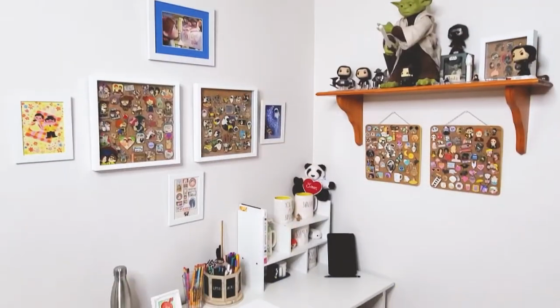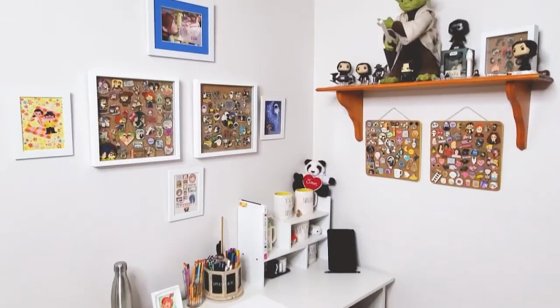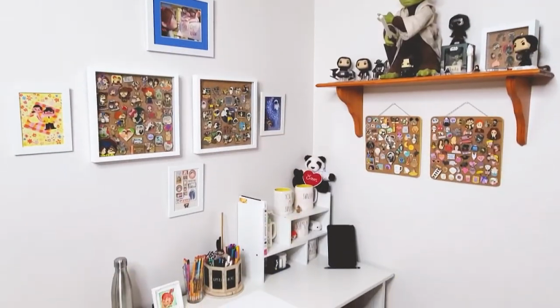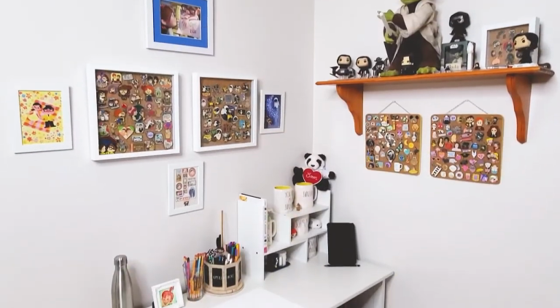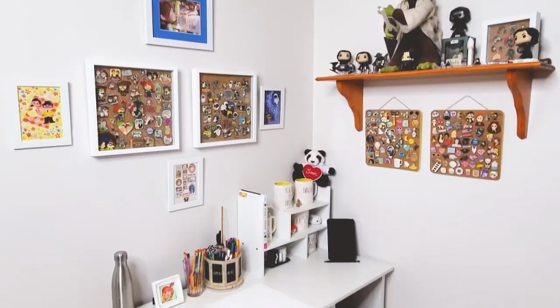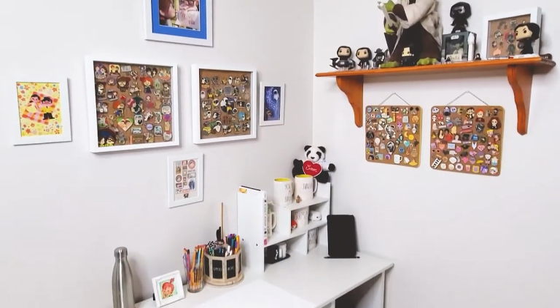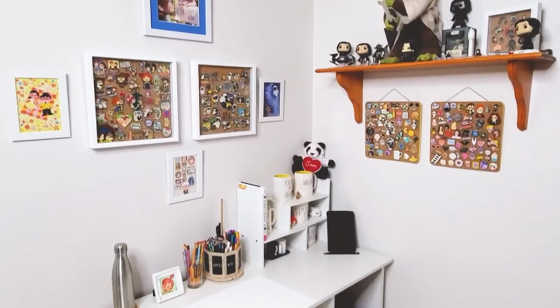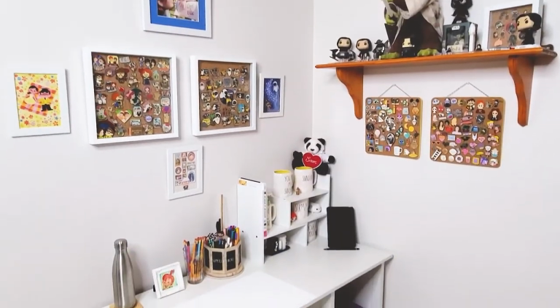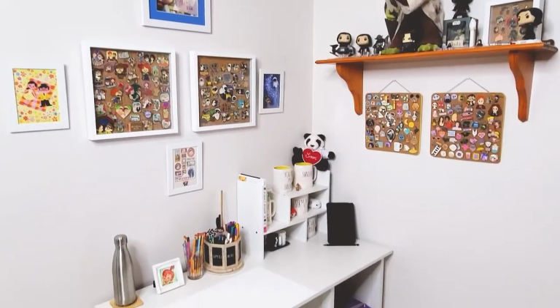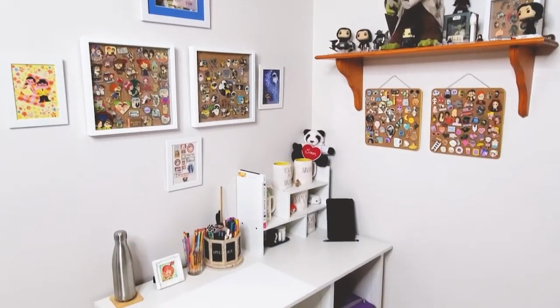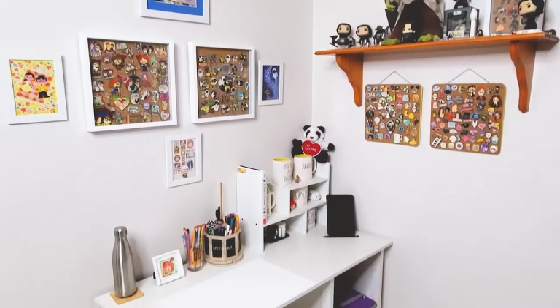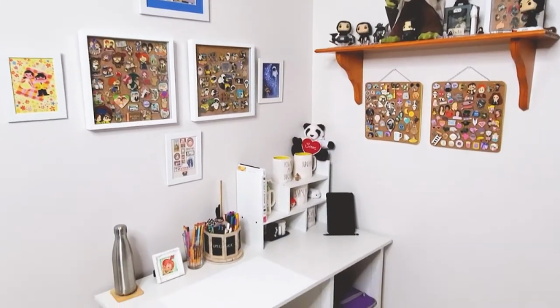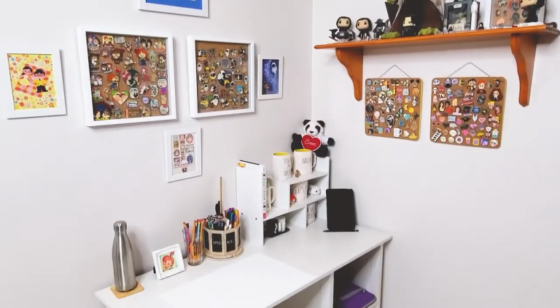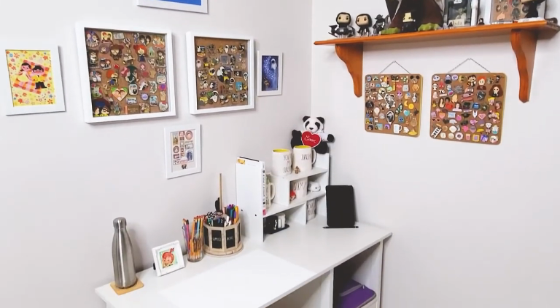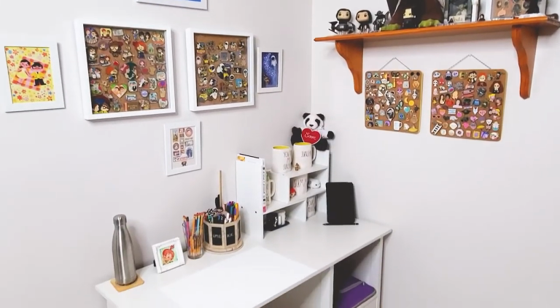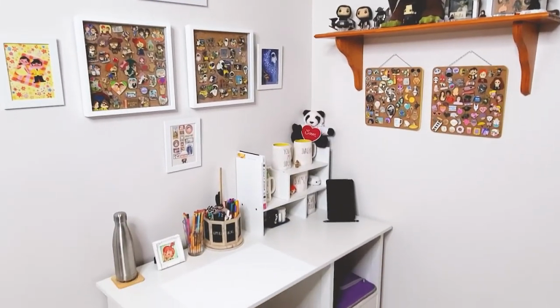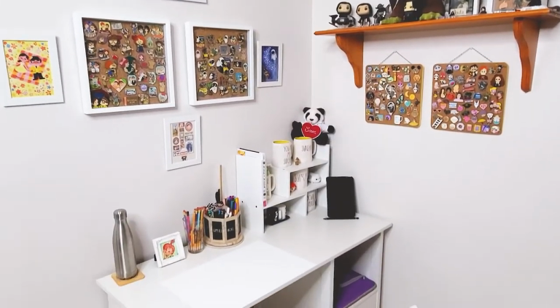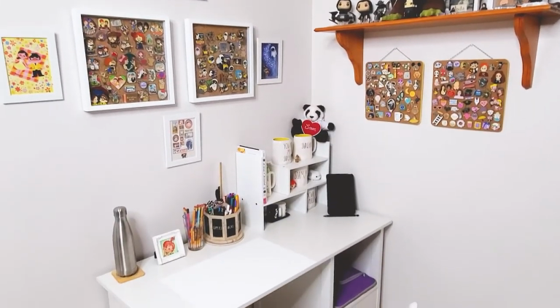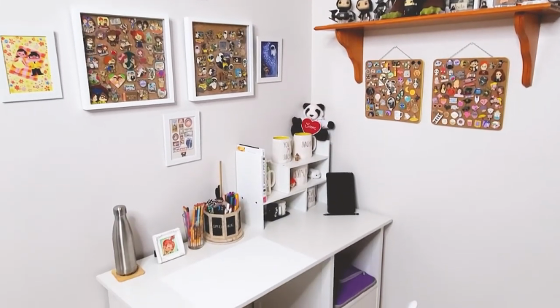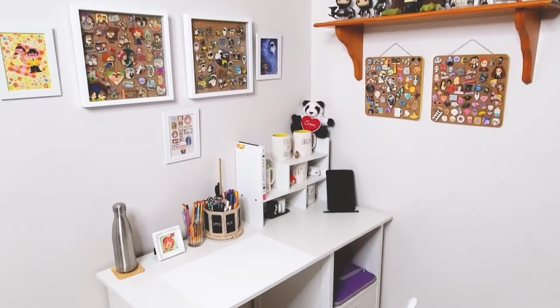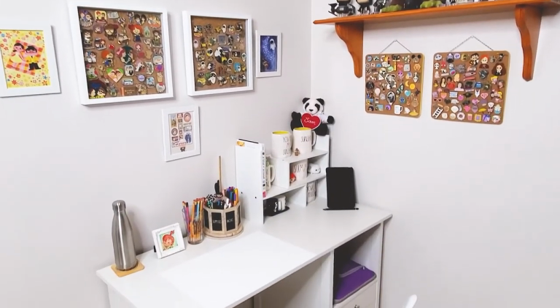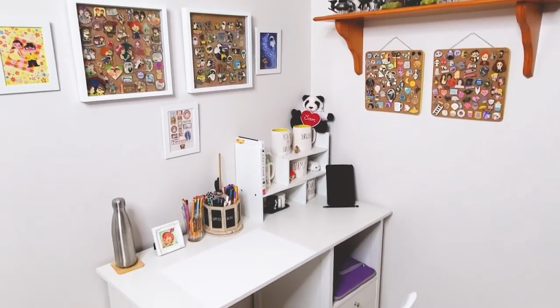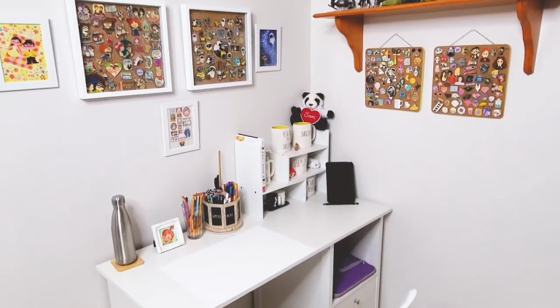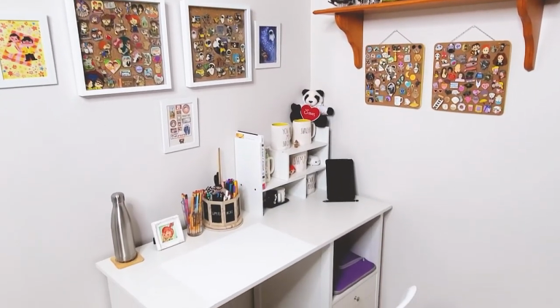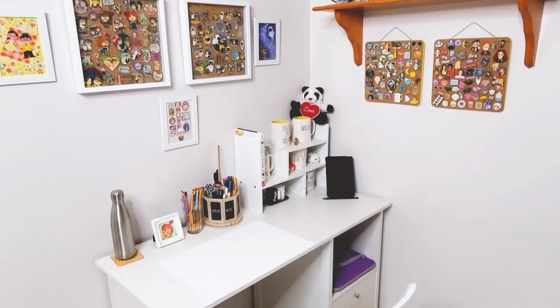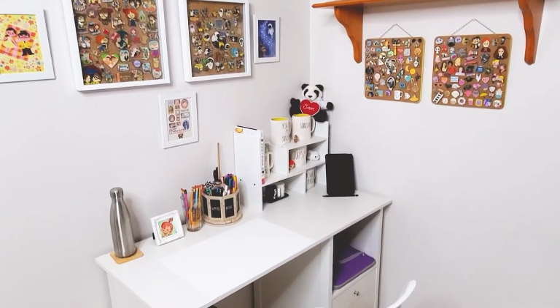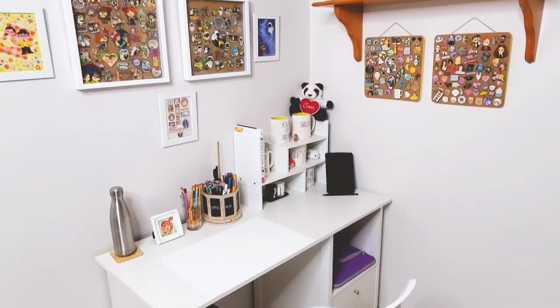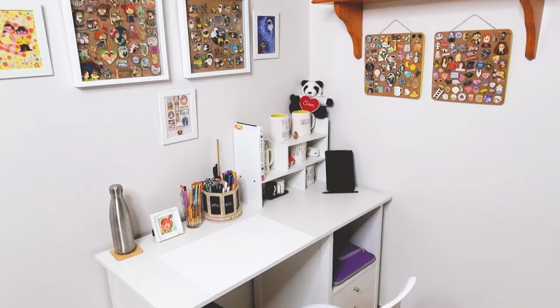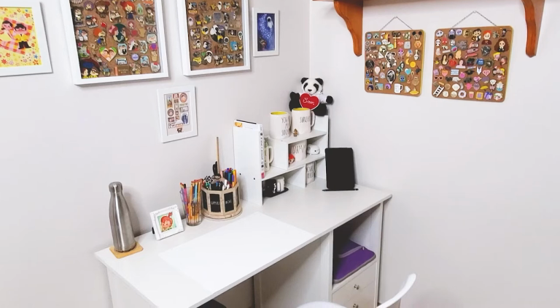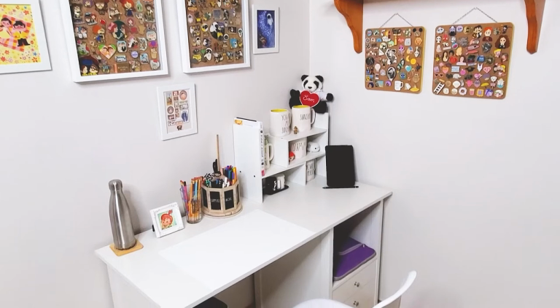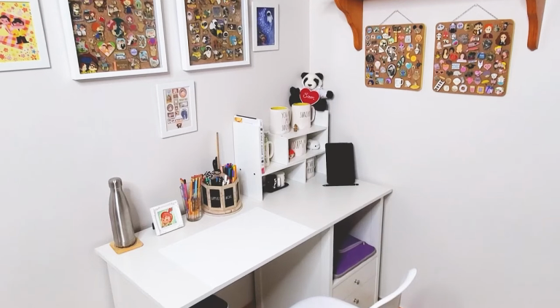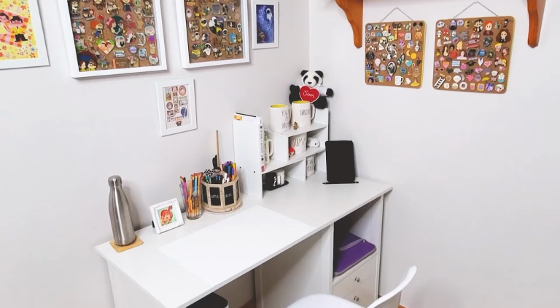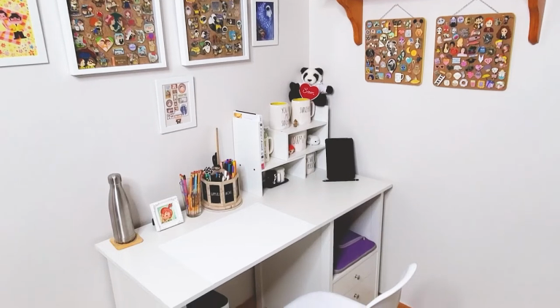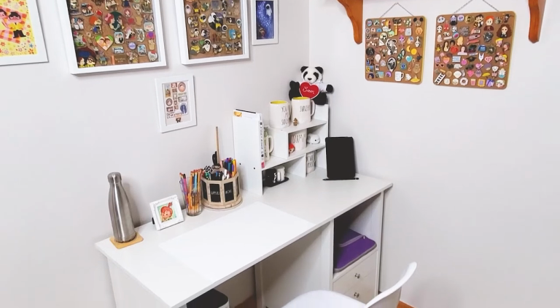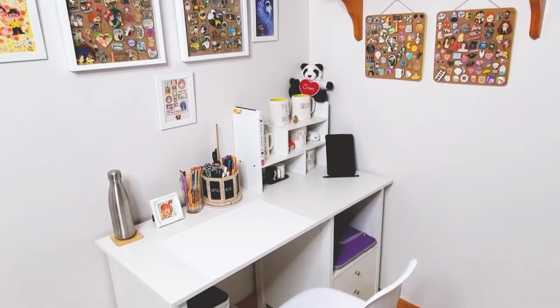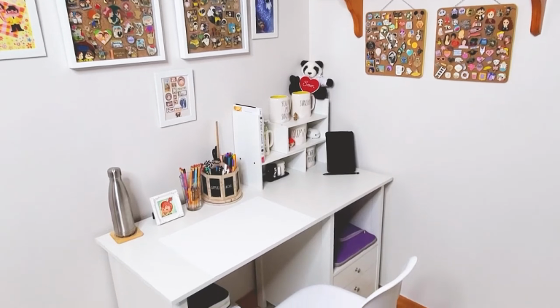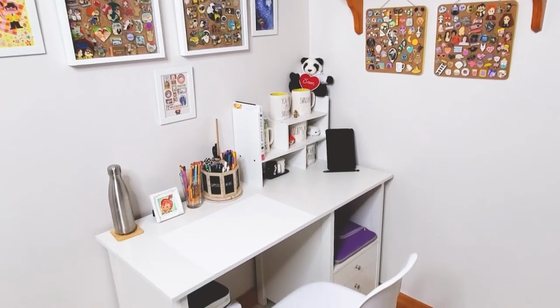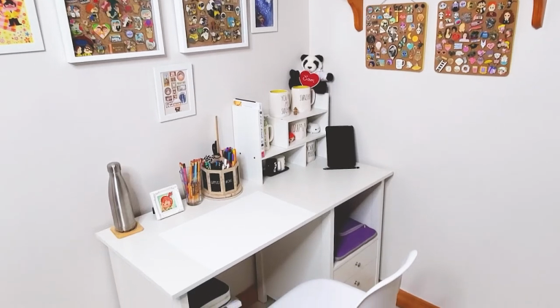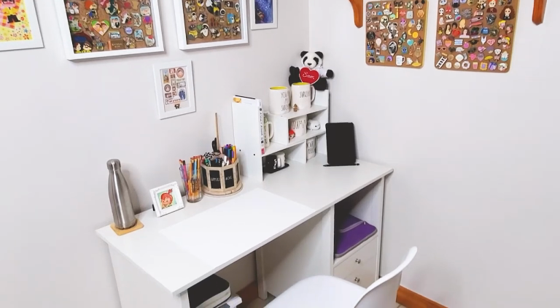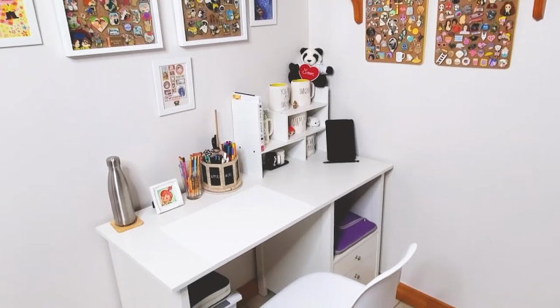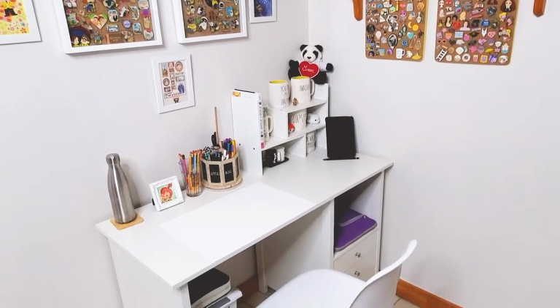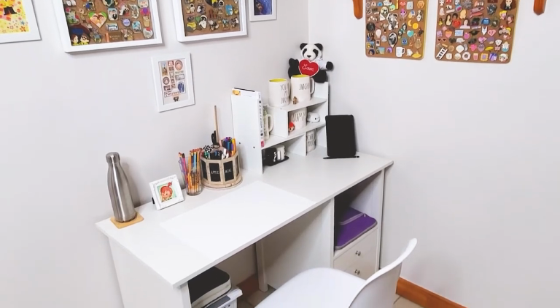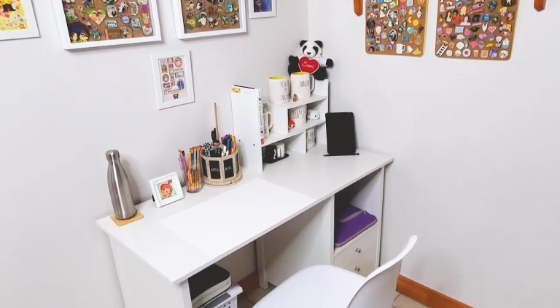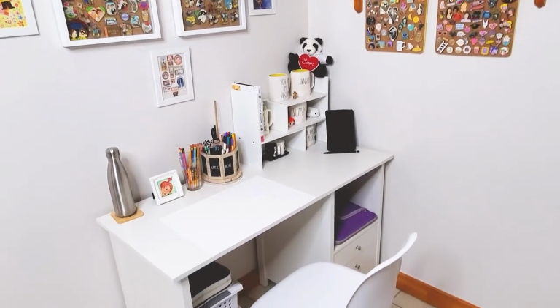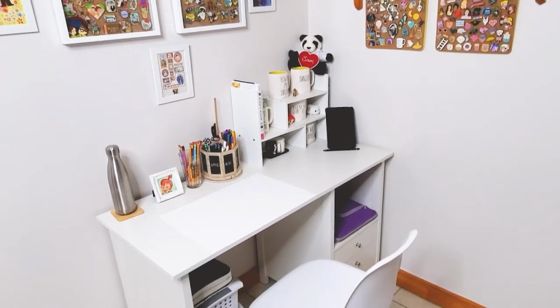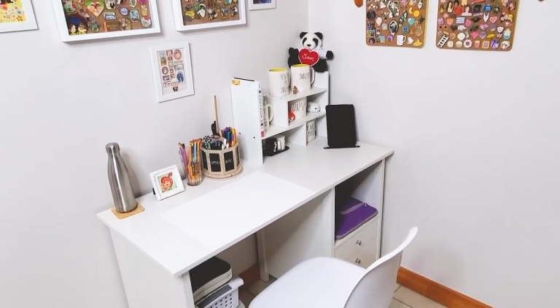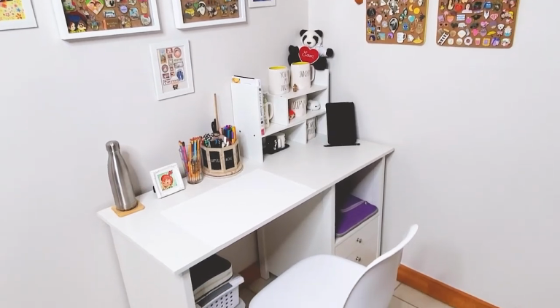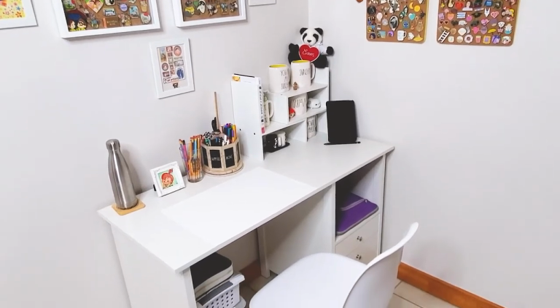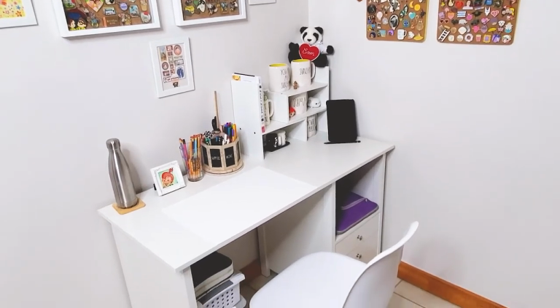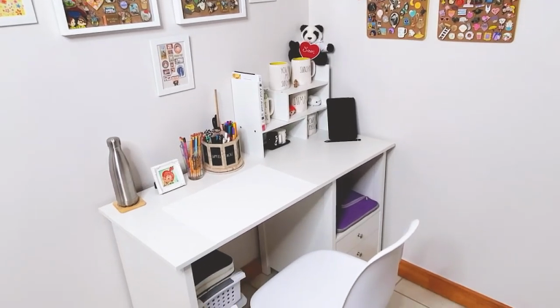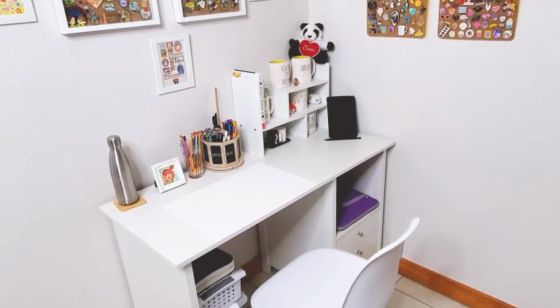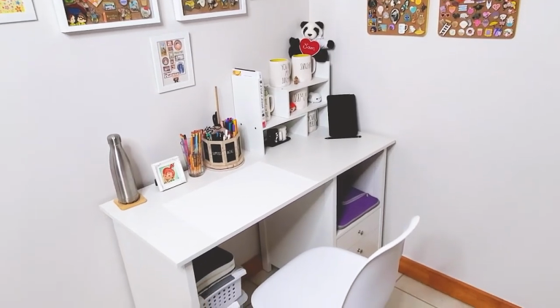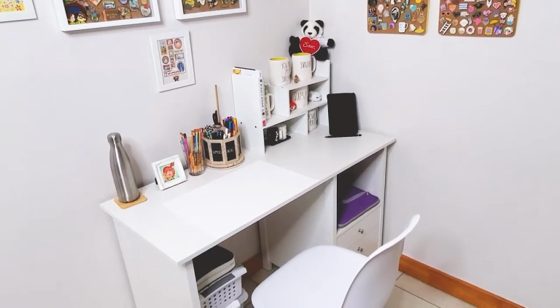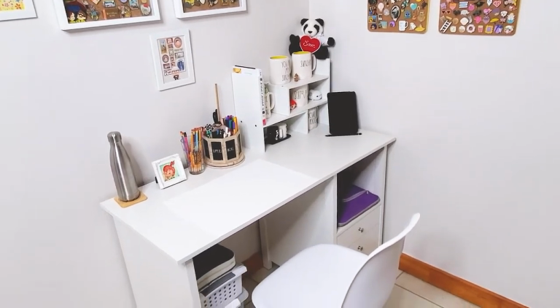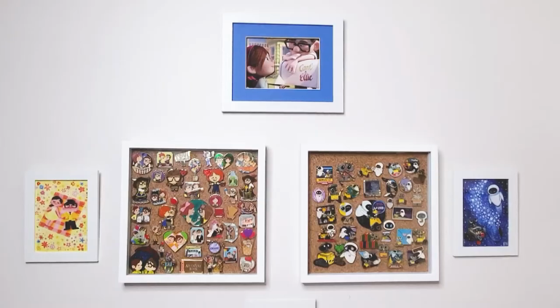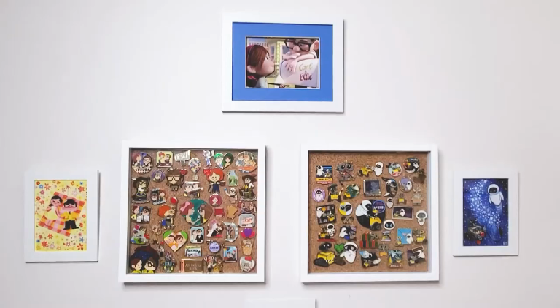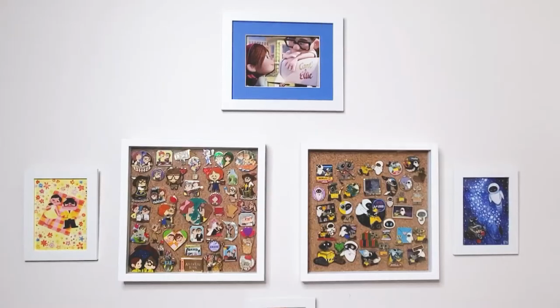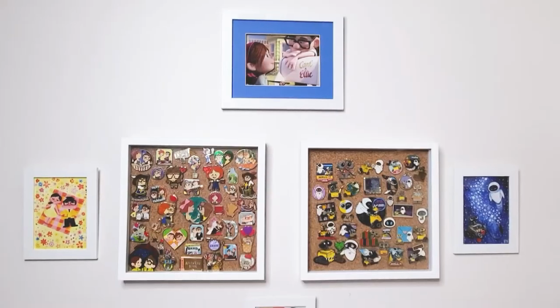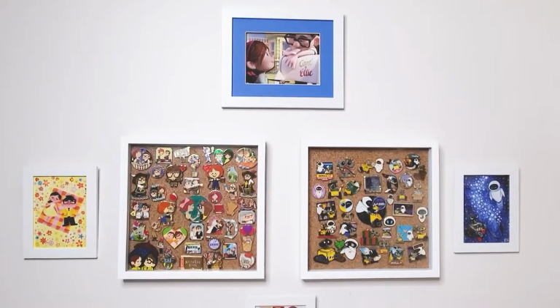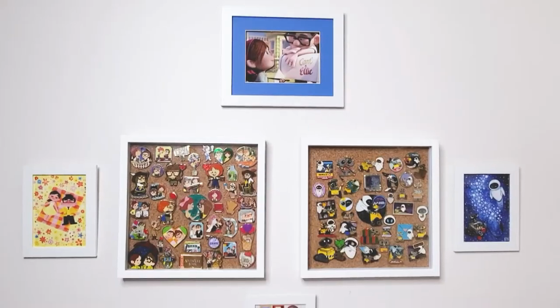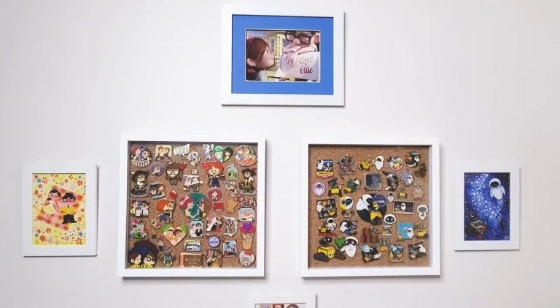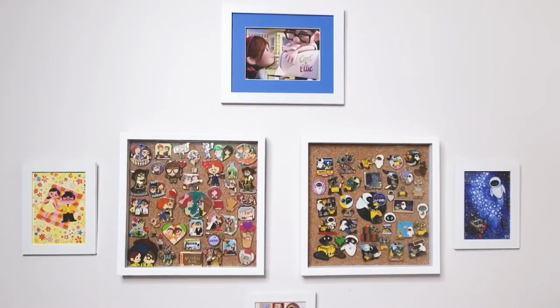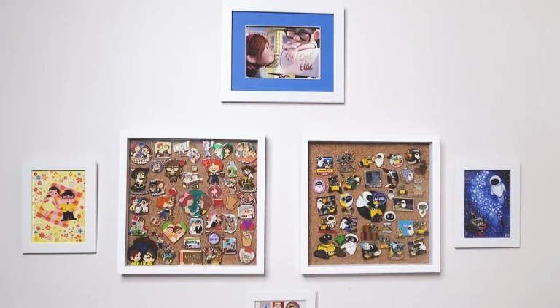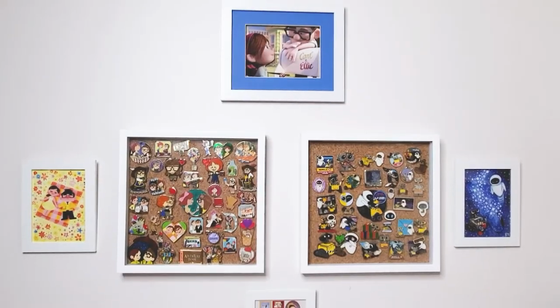Hi, it's VoiceOverSam over here. I wanted to show you an overview of my entire desk area — here's where I get all my work done.